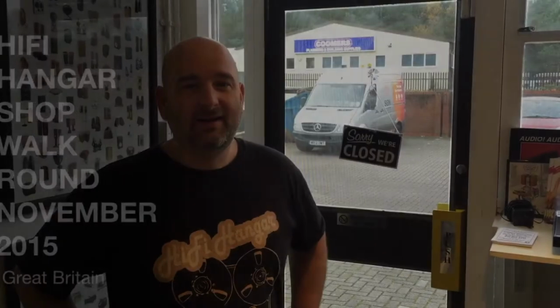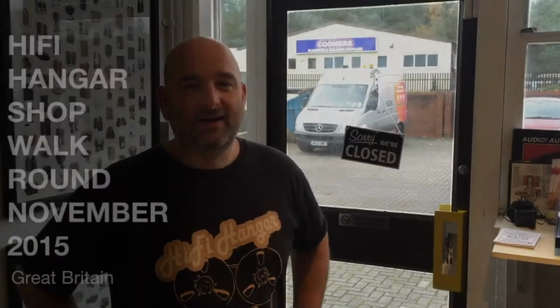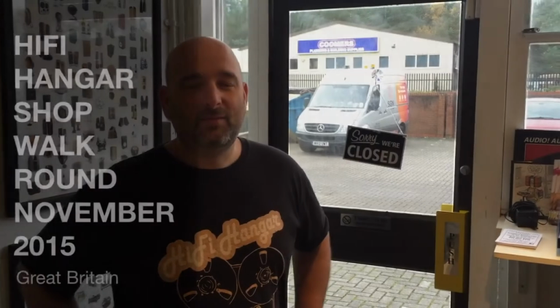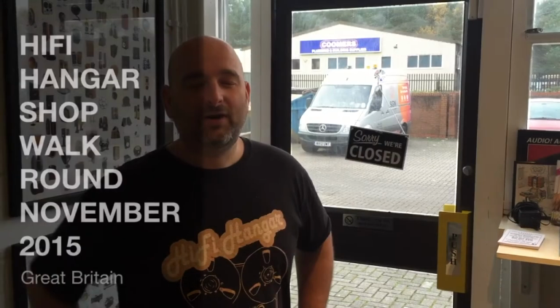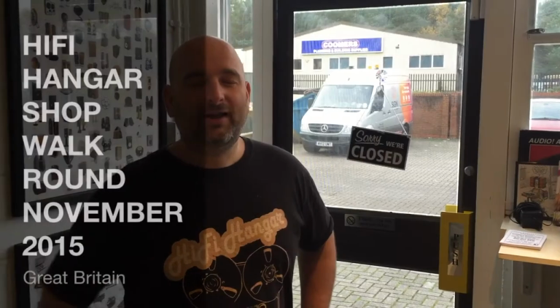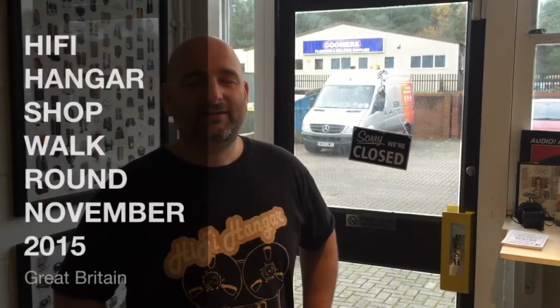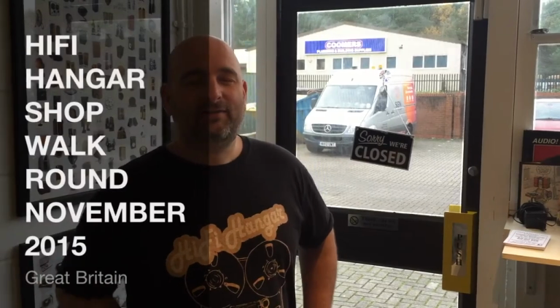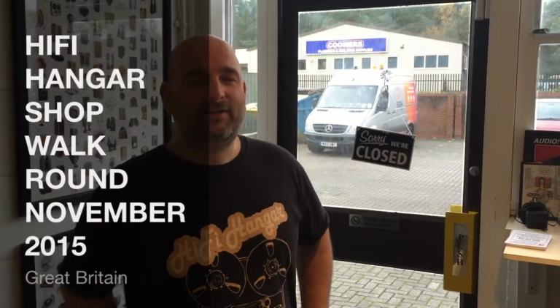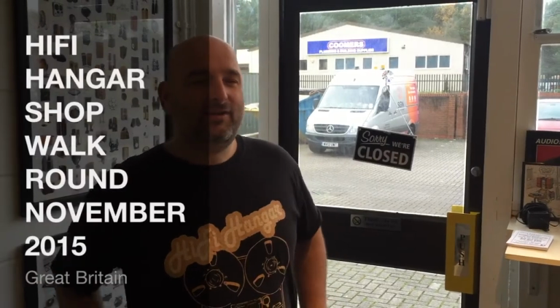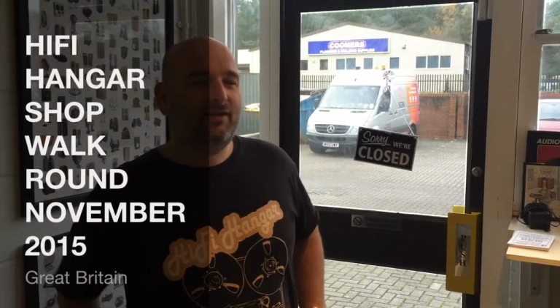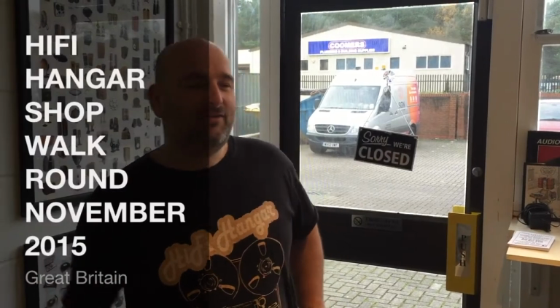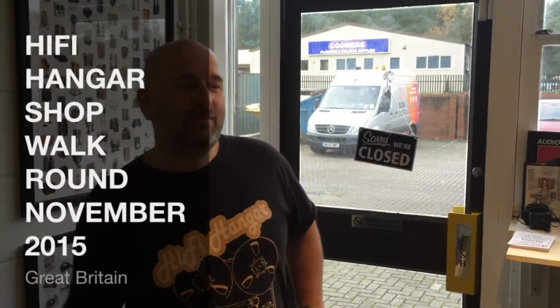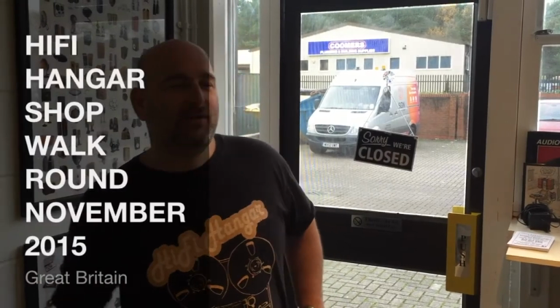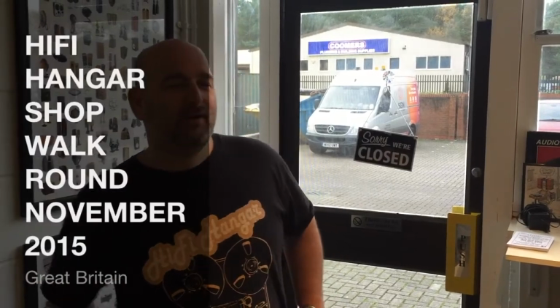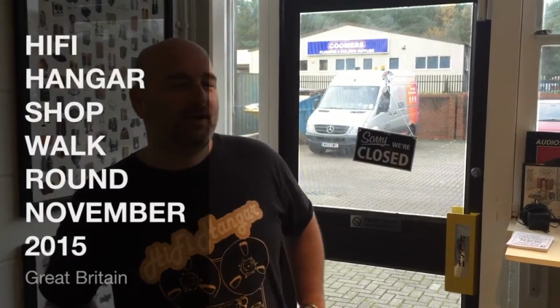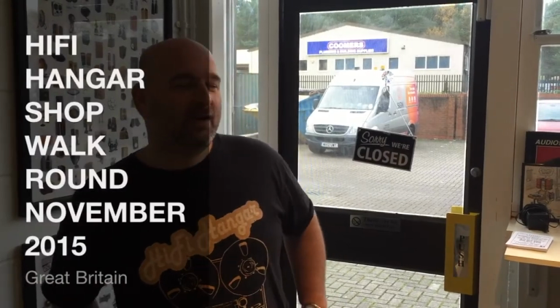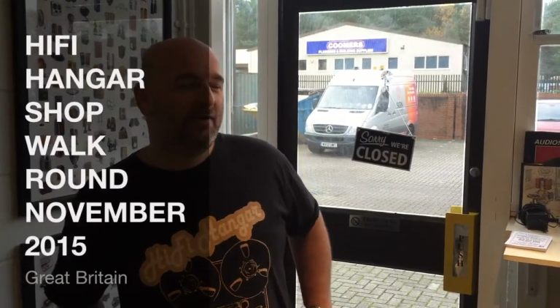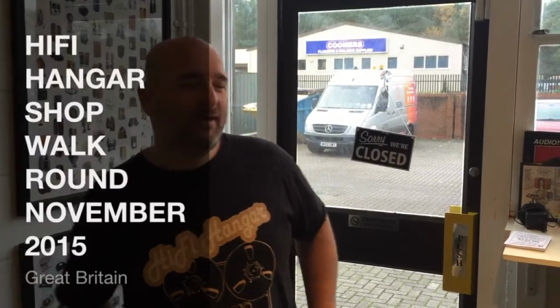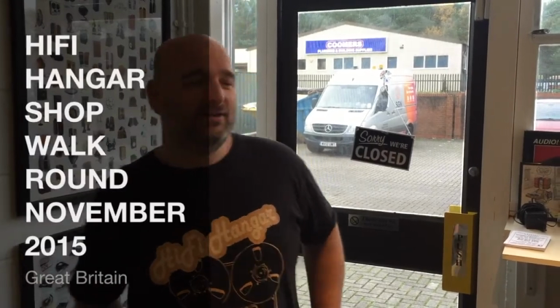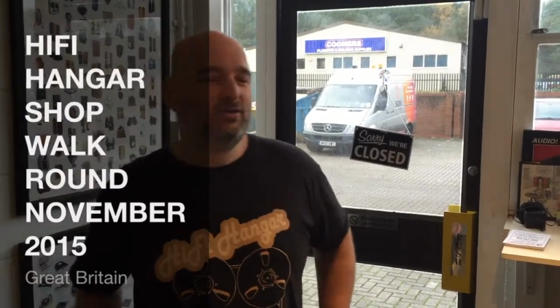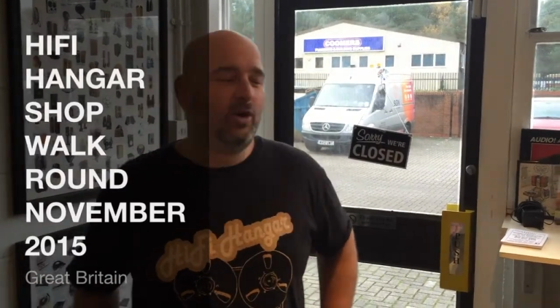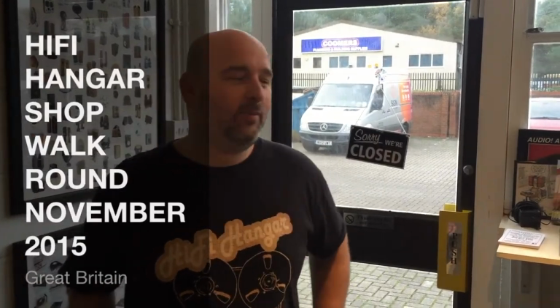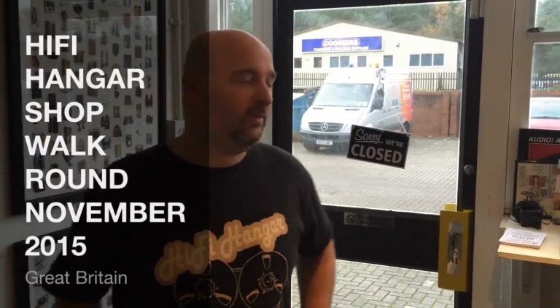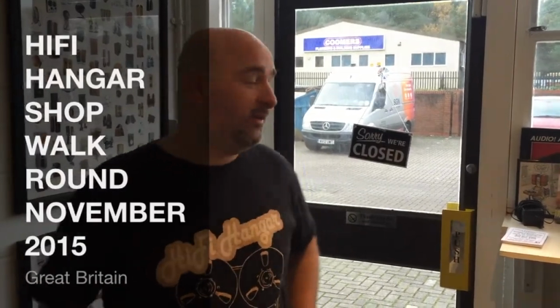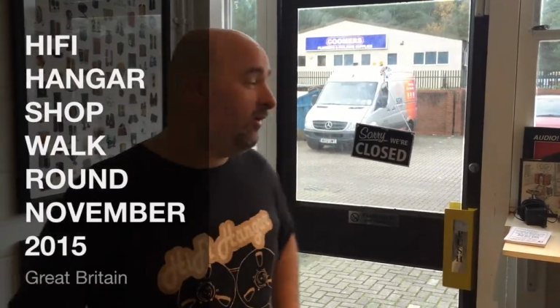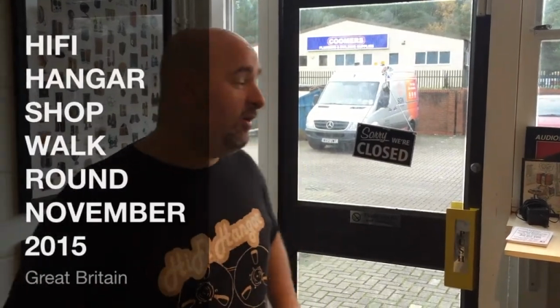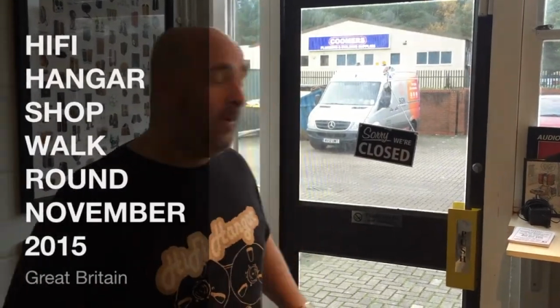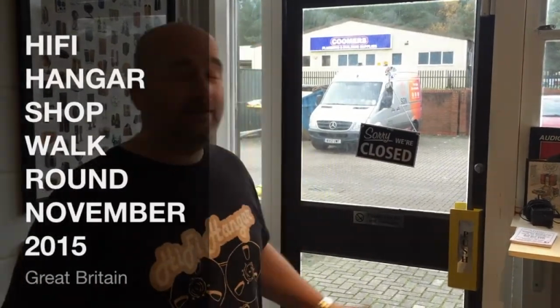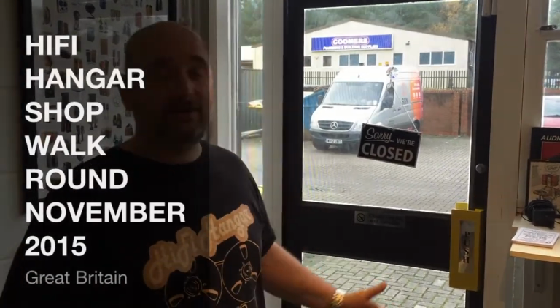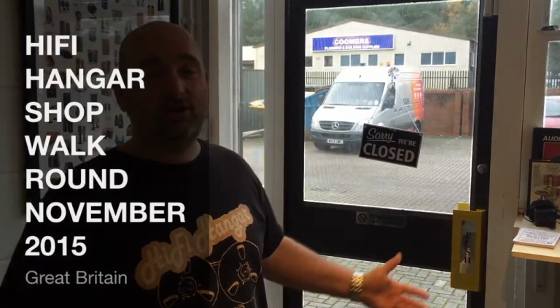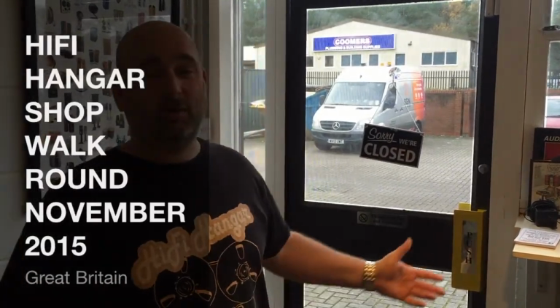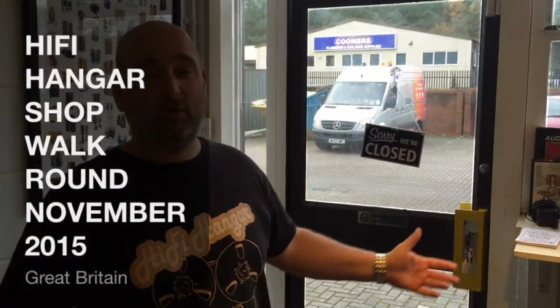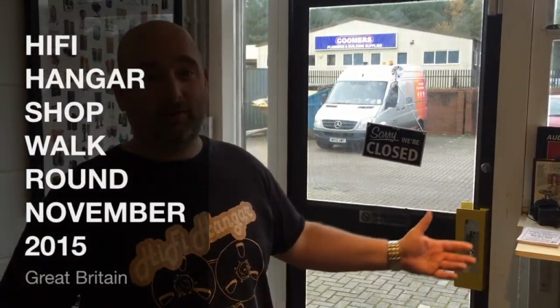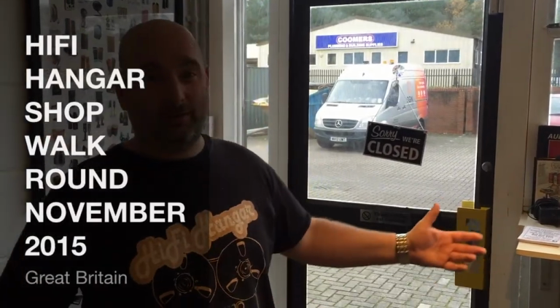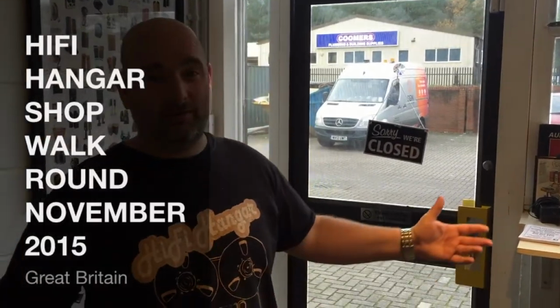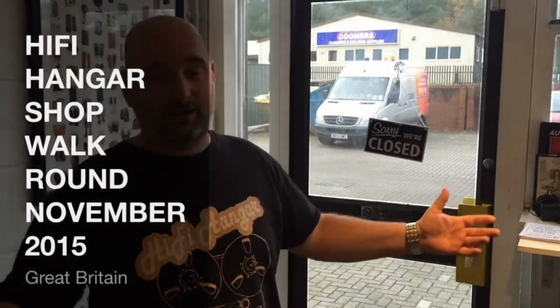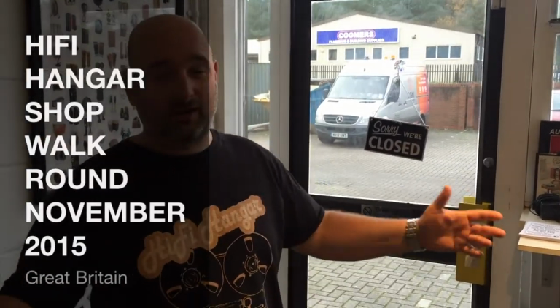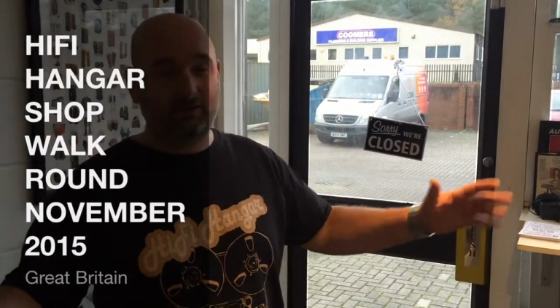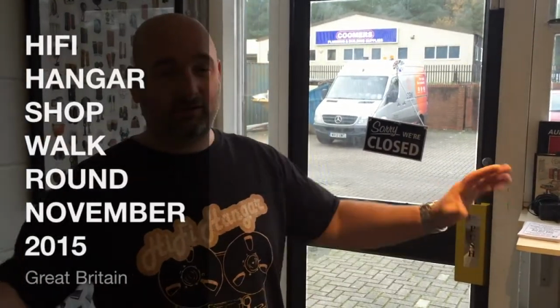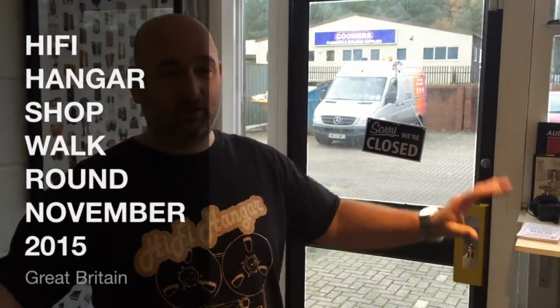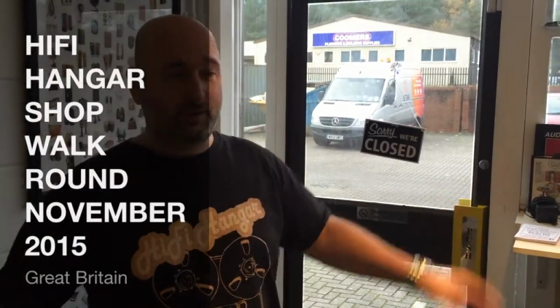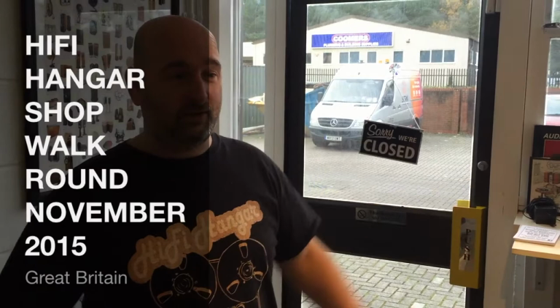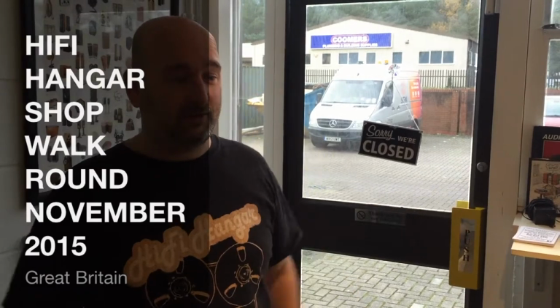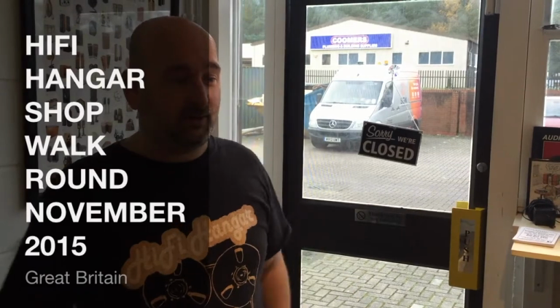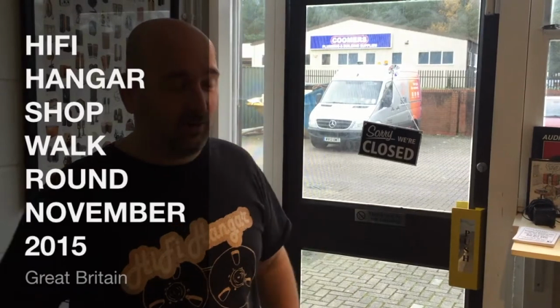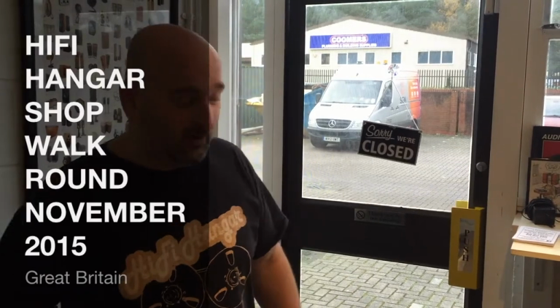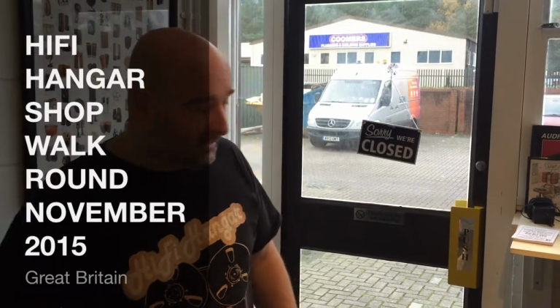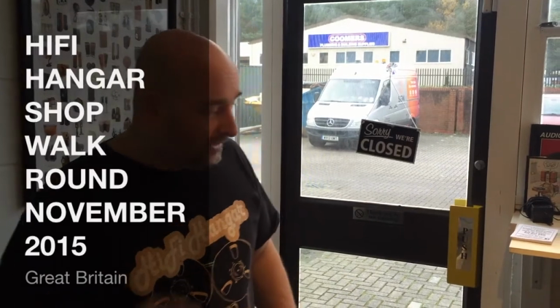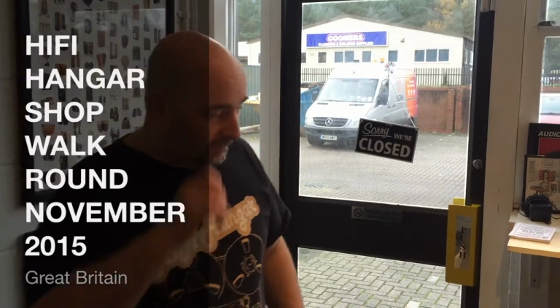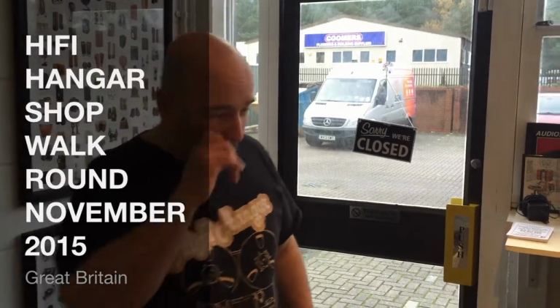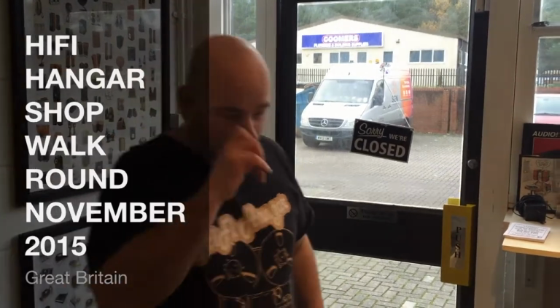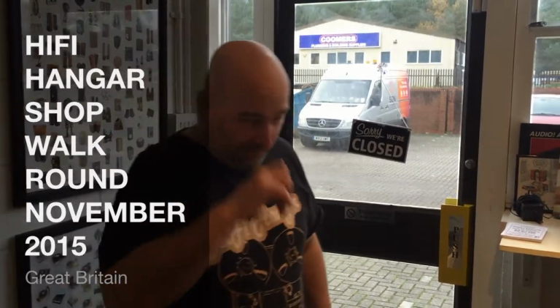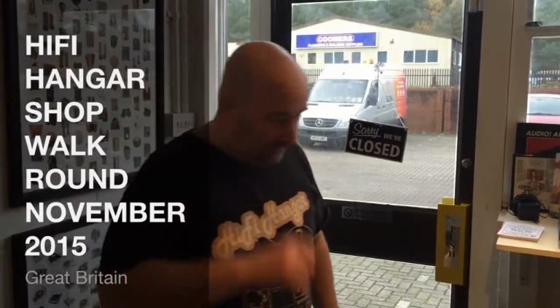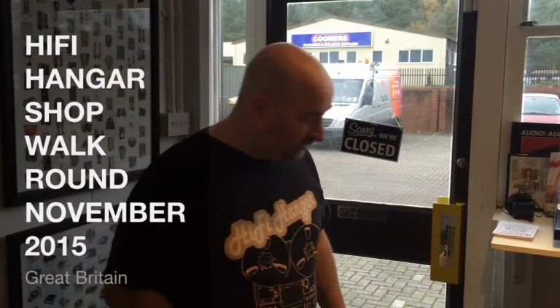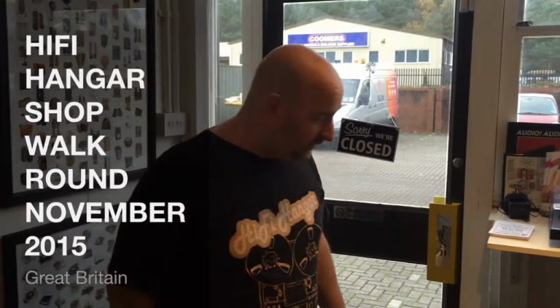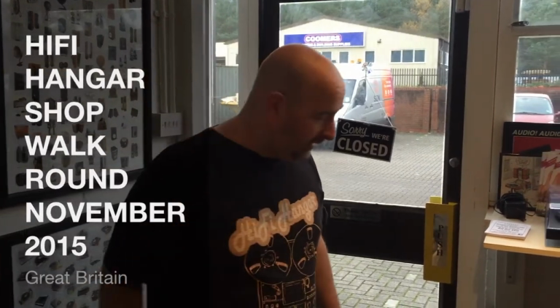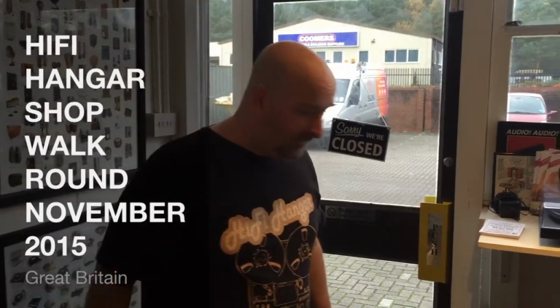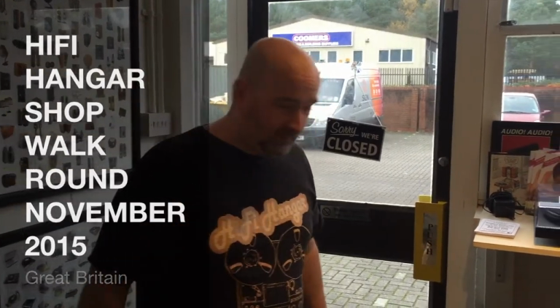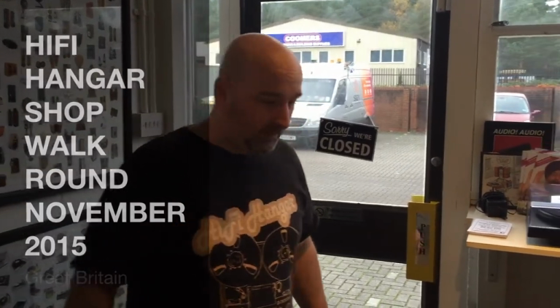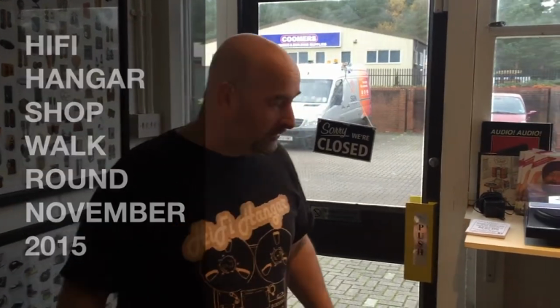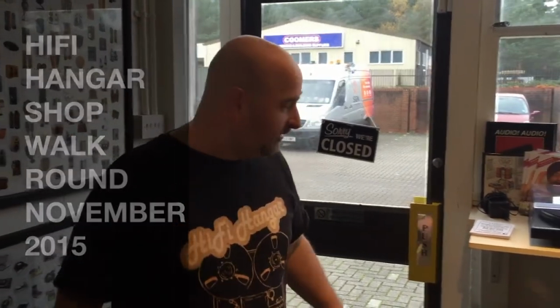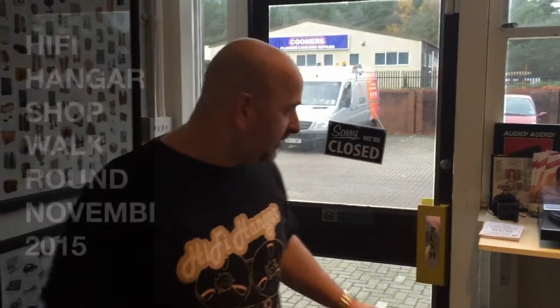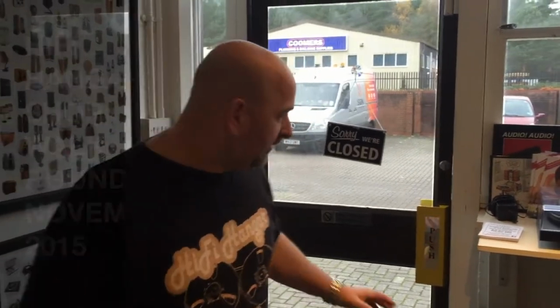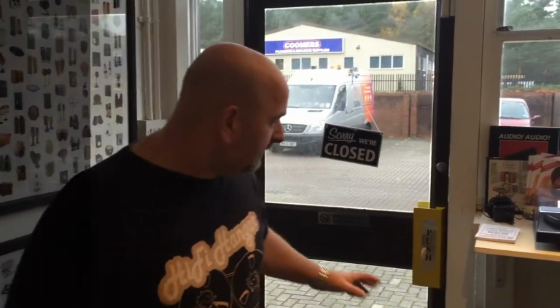Good morning, 17th of November. It's a long-awaited shop walk around video. Sorry it's been so long — been a bit busy so we haven't had time to do one.